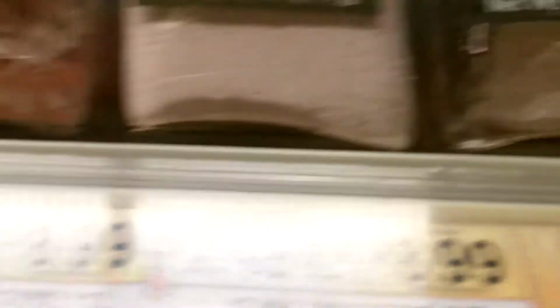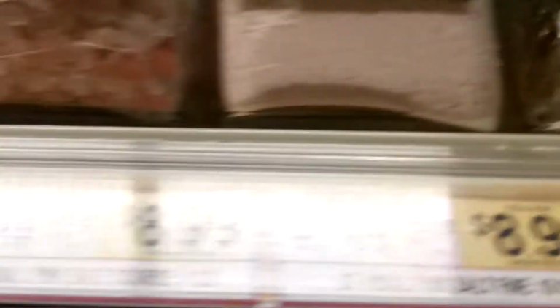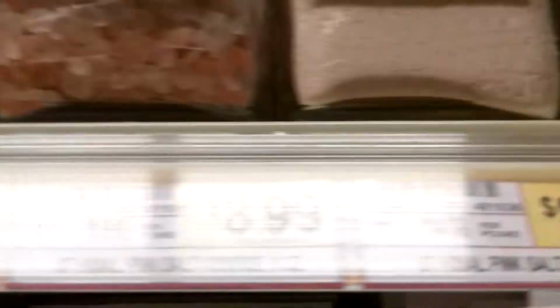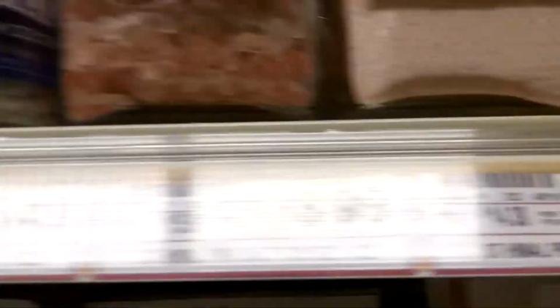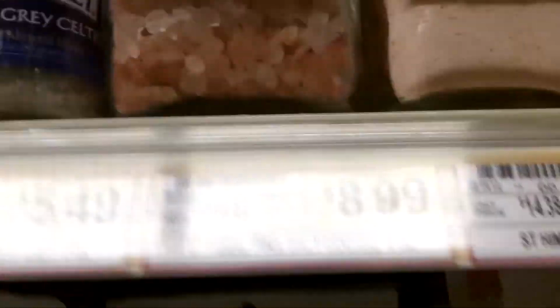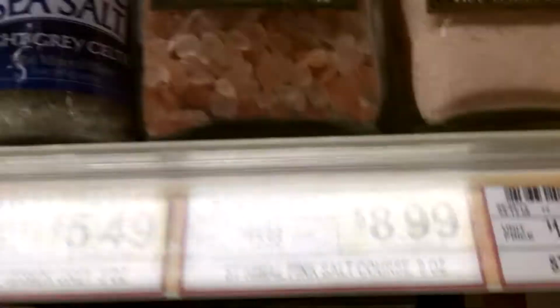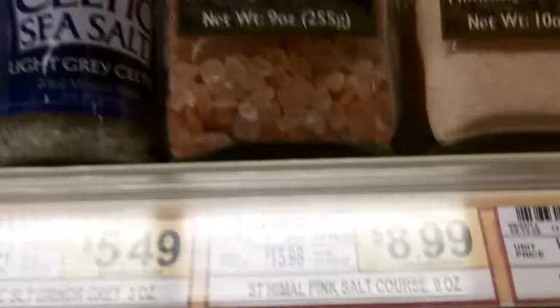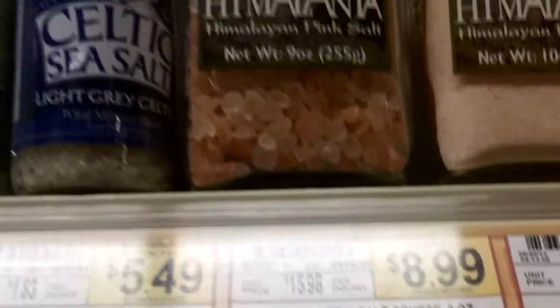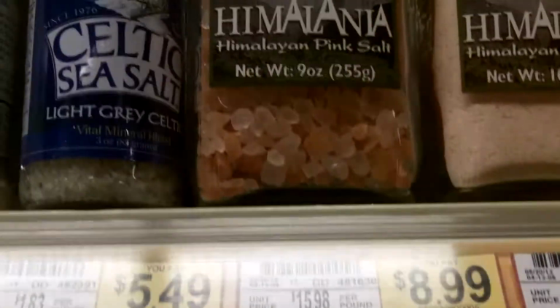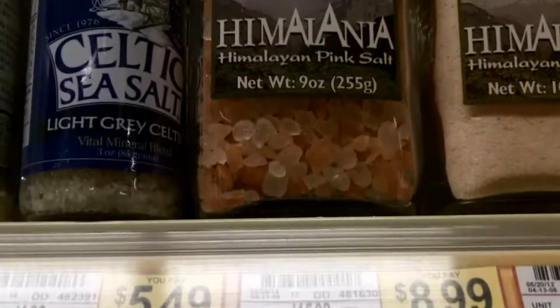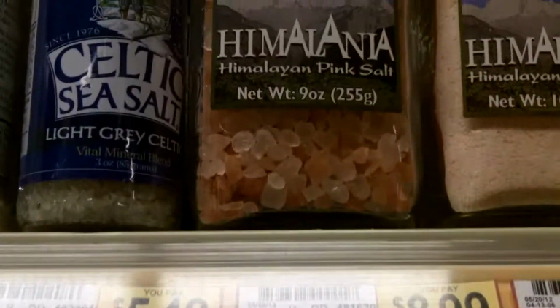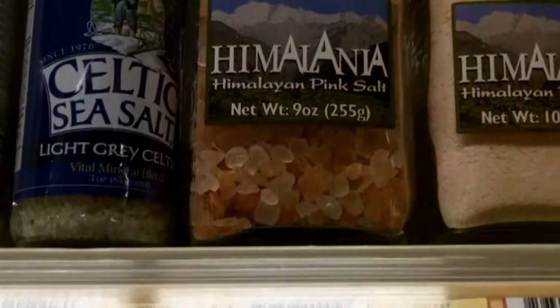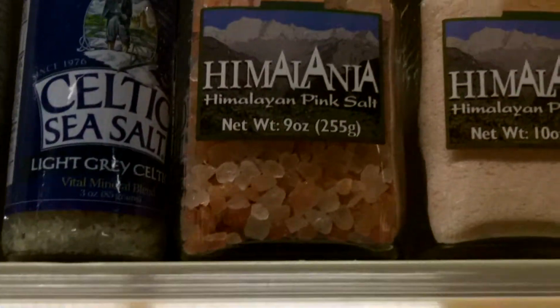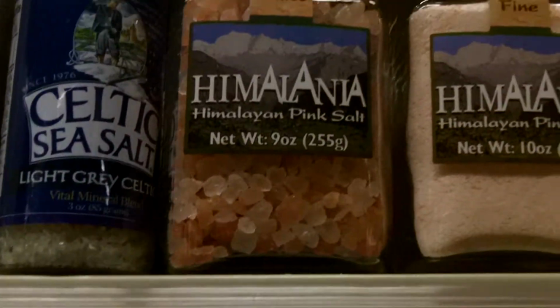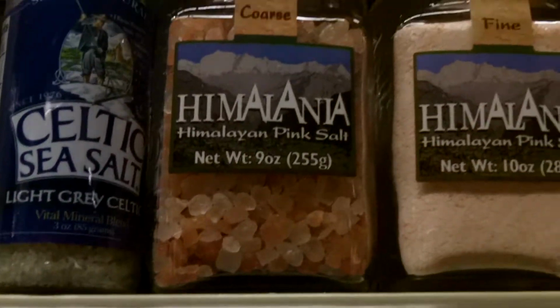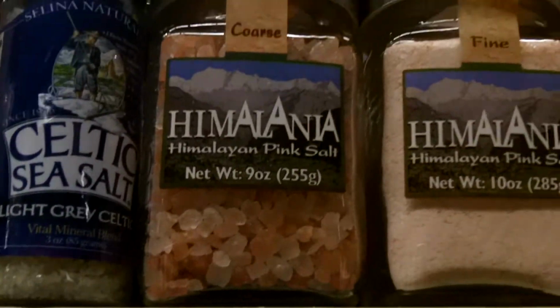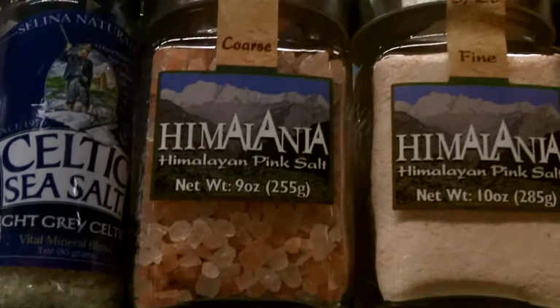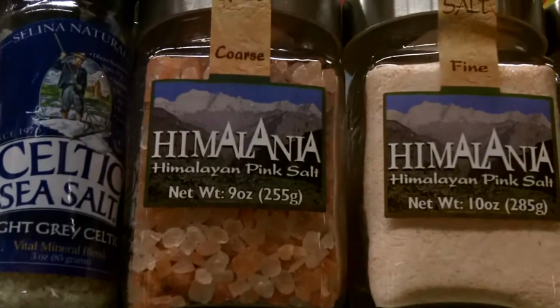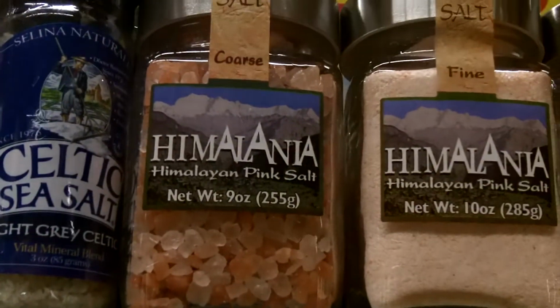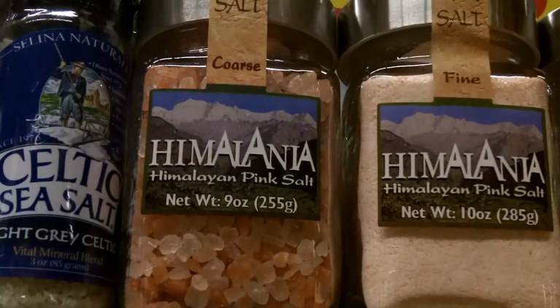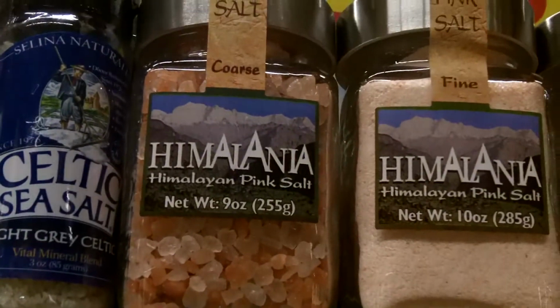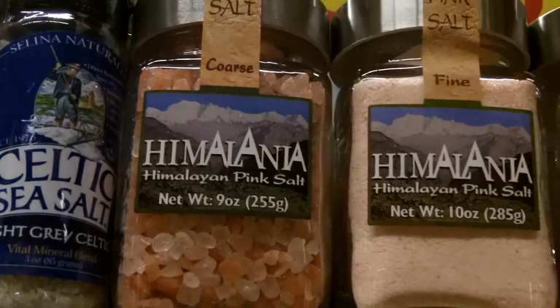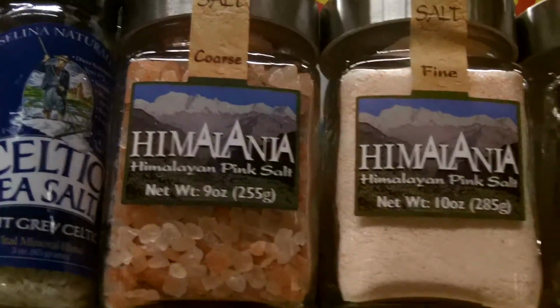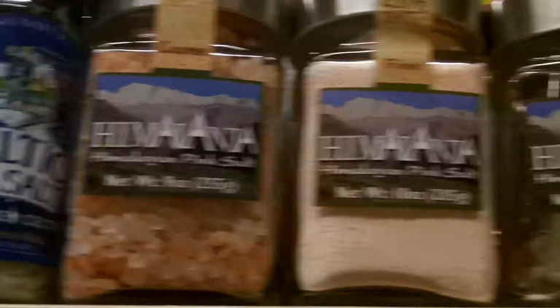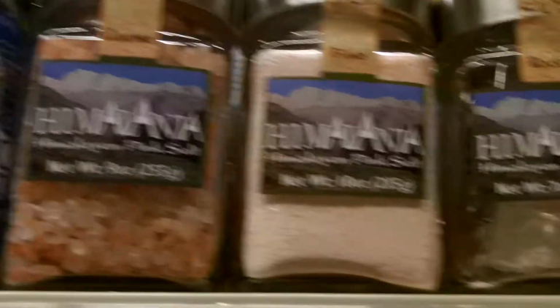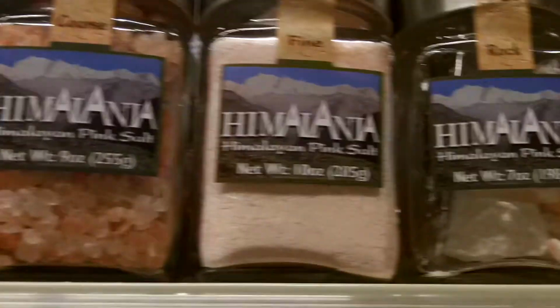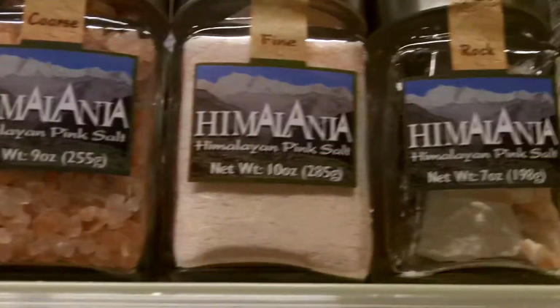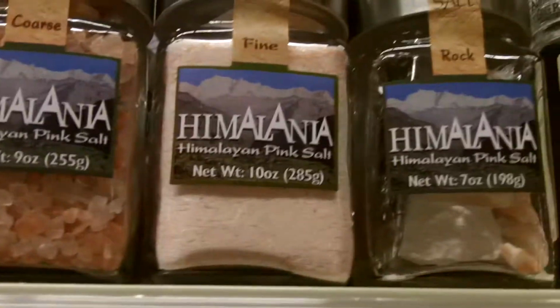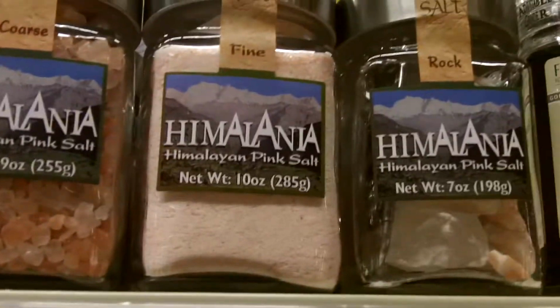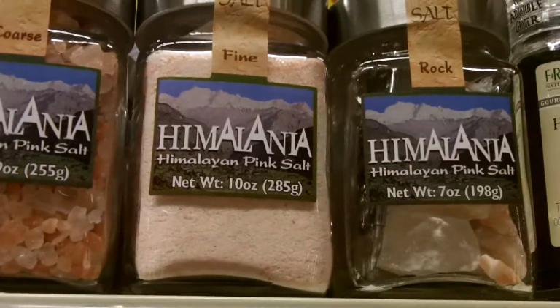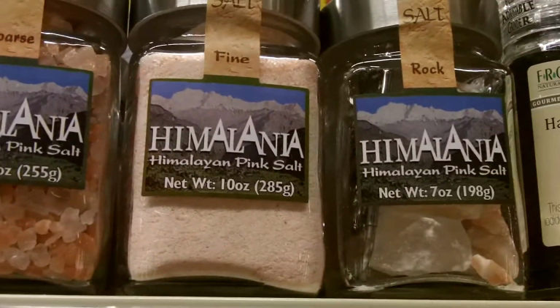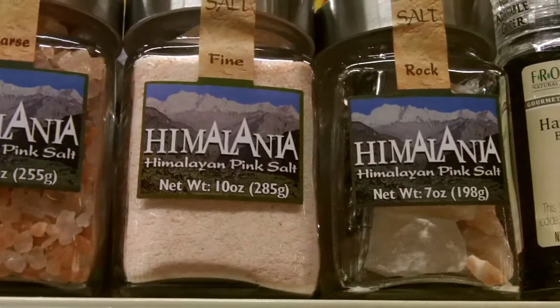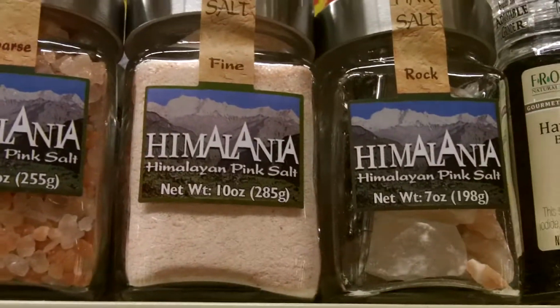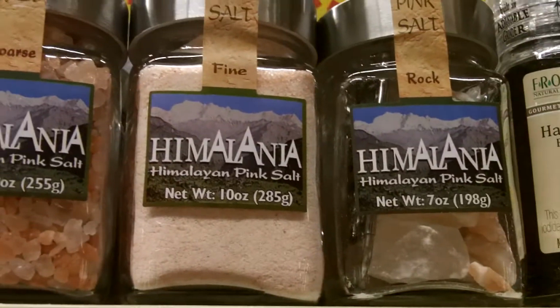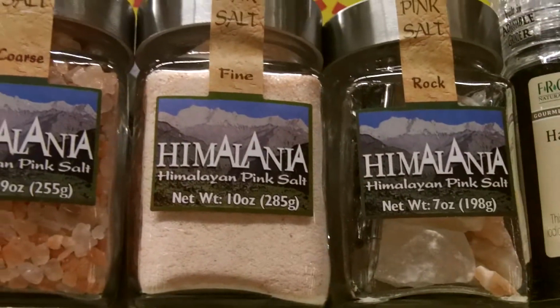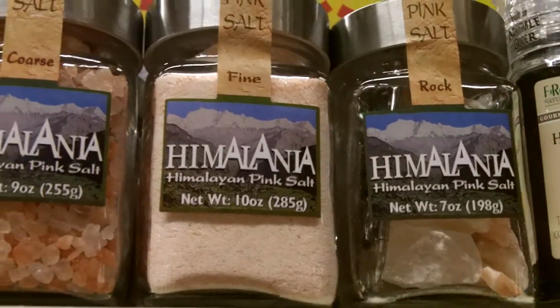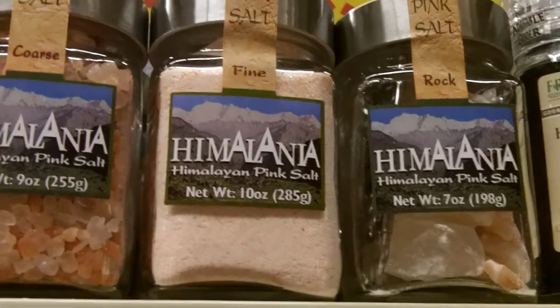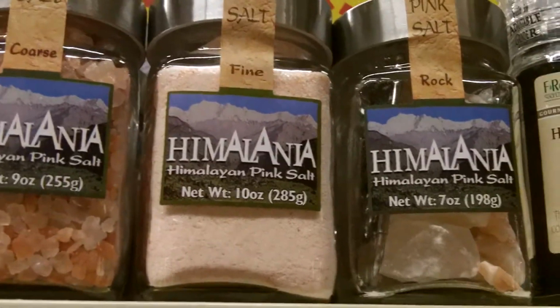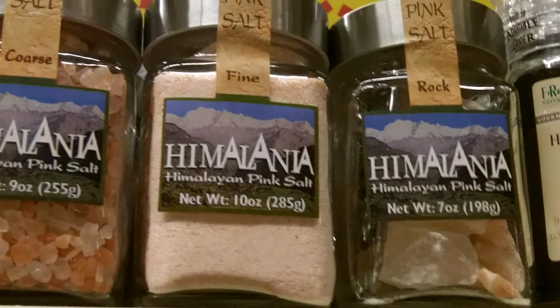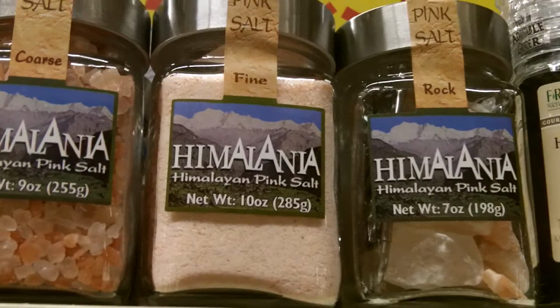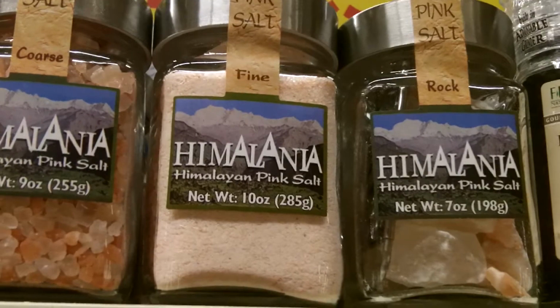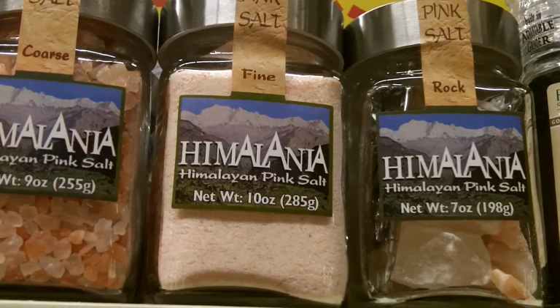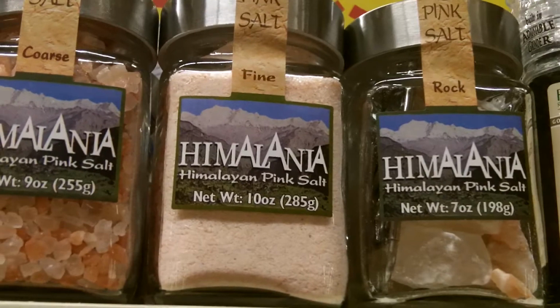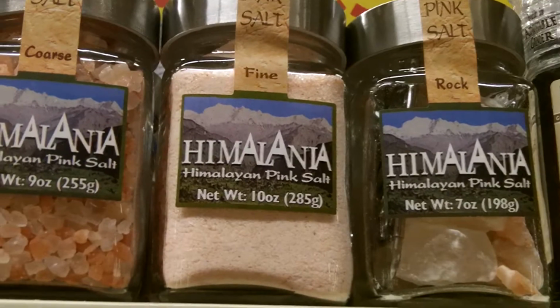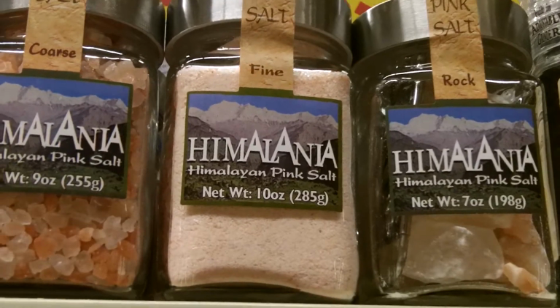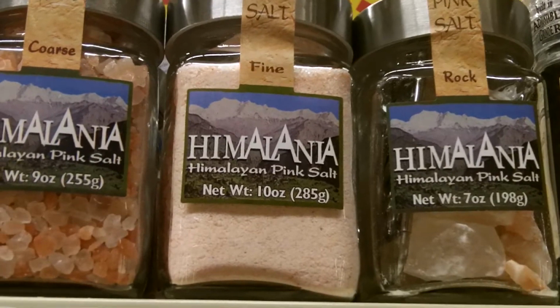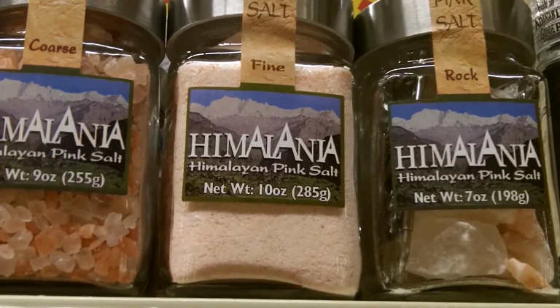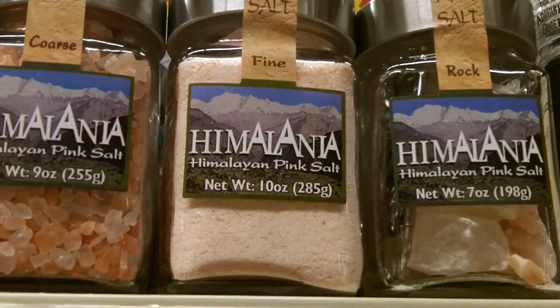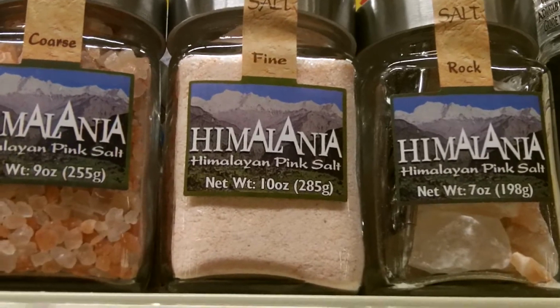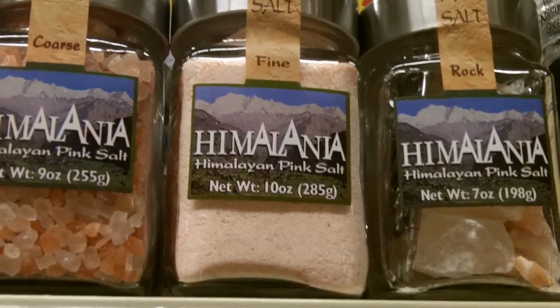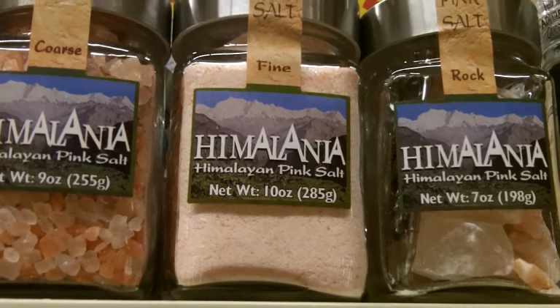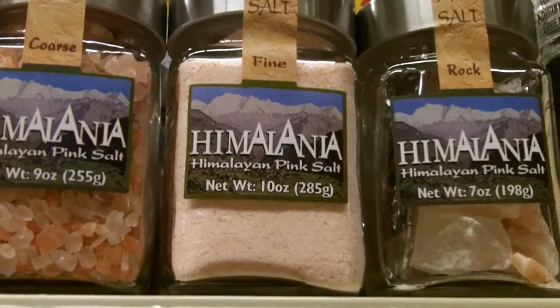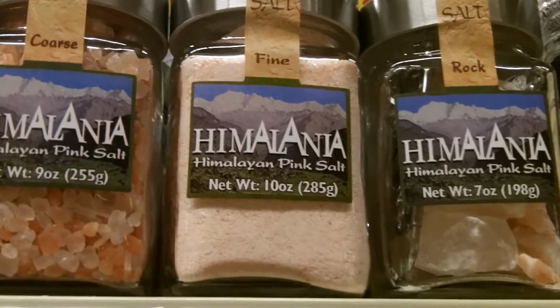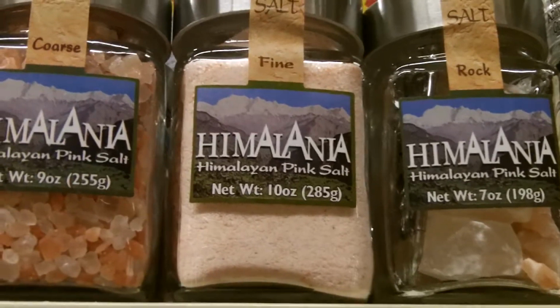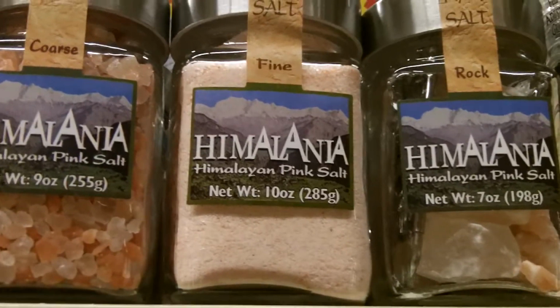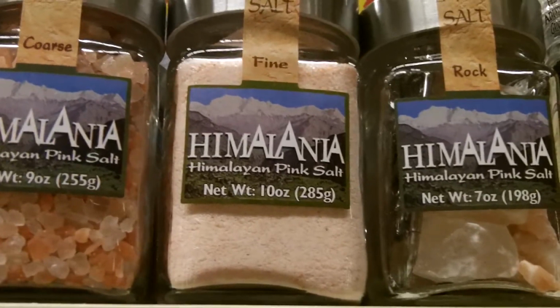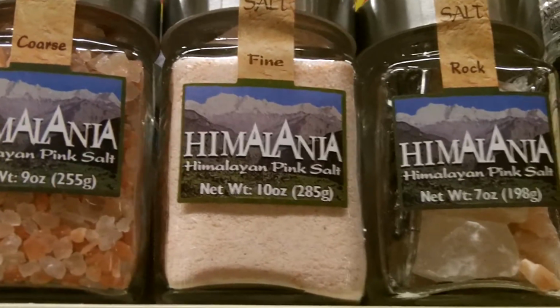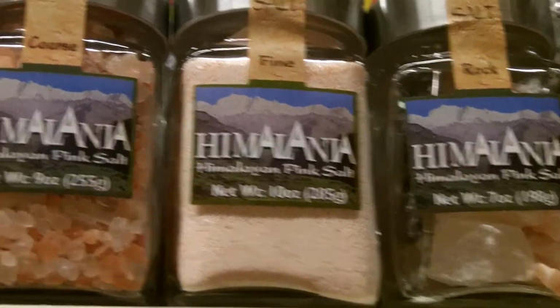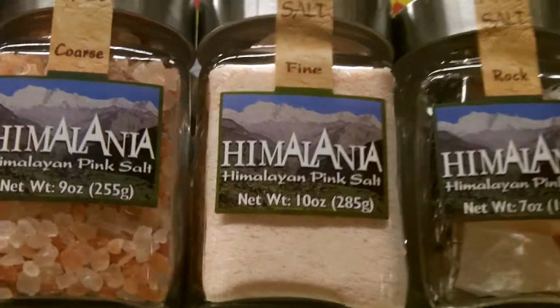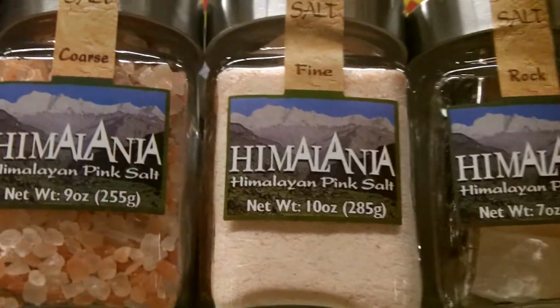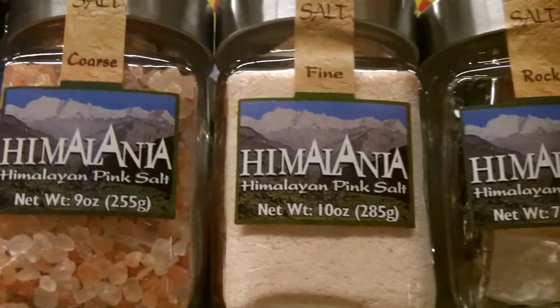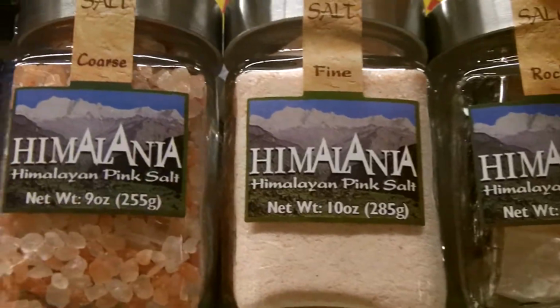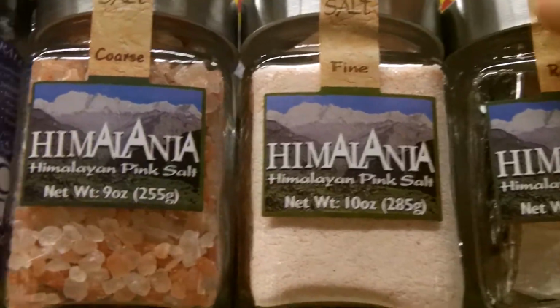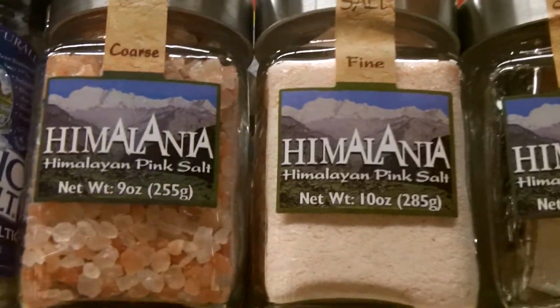The pink Himalayan salt, however, is pink just because it's frickin' pink. So good.